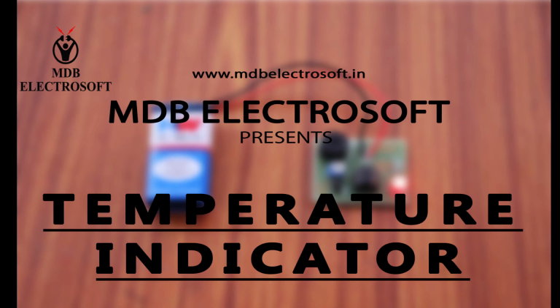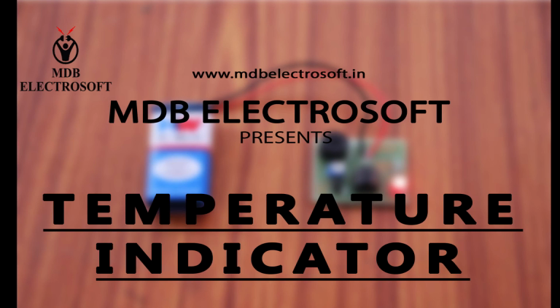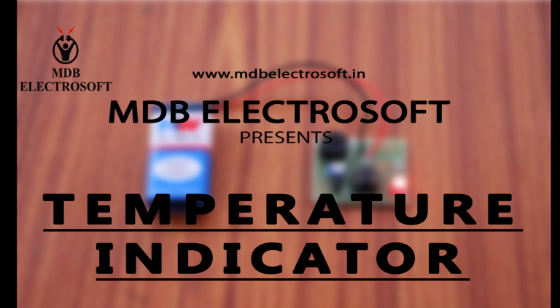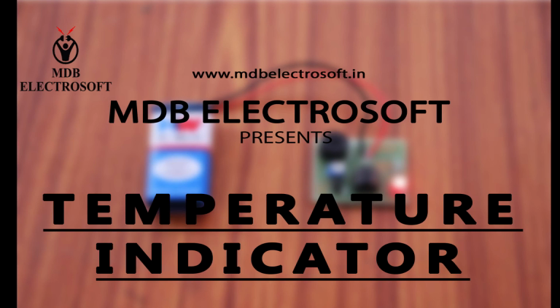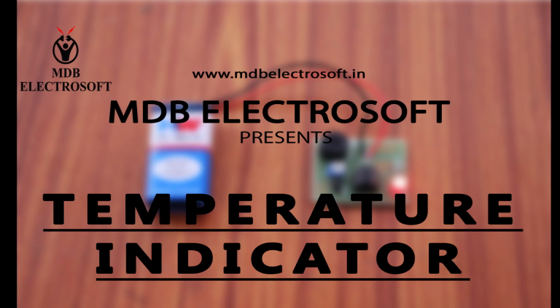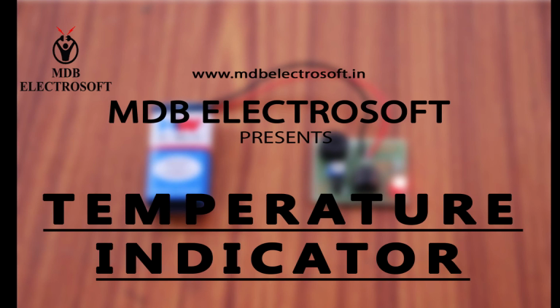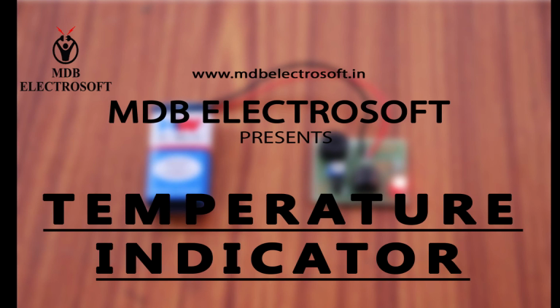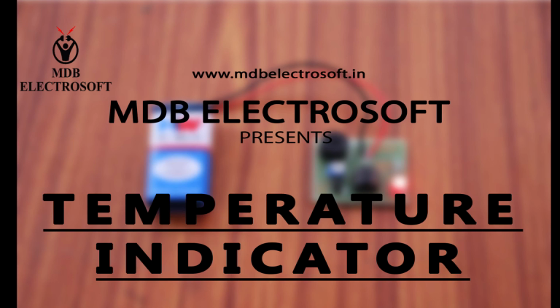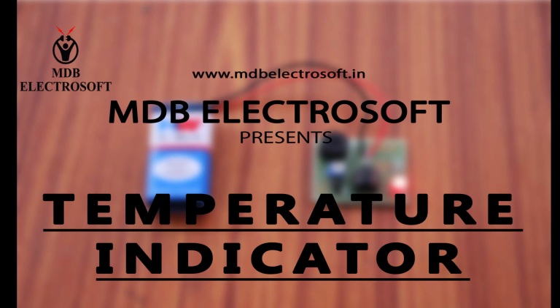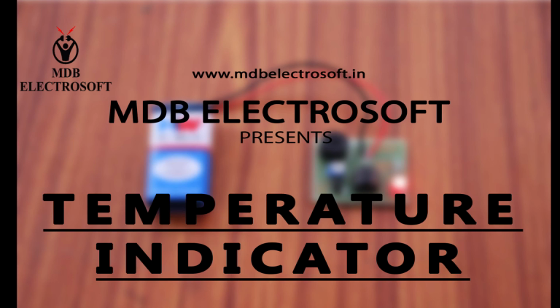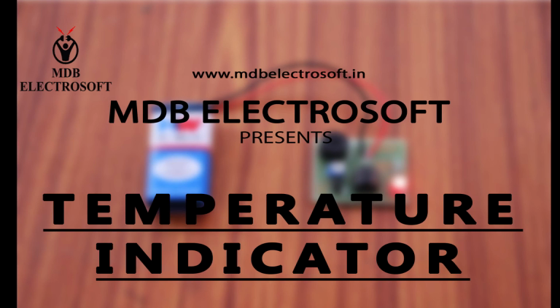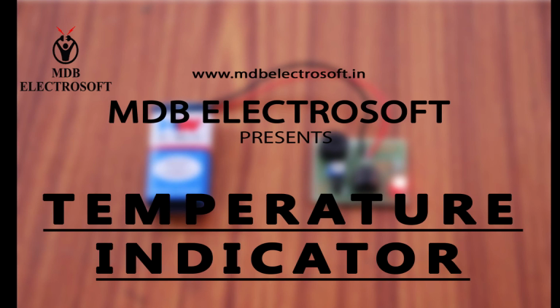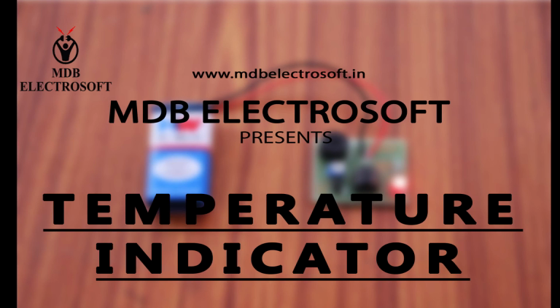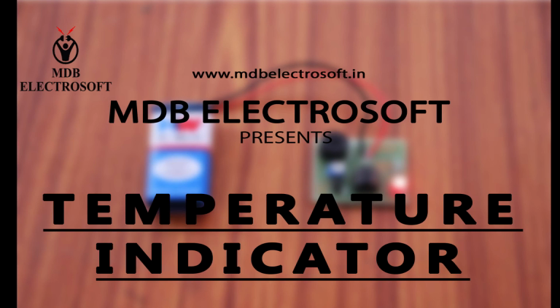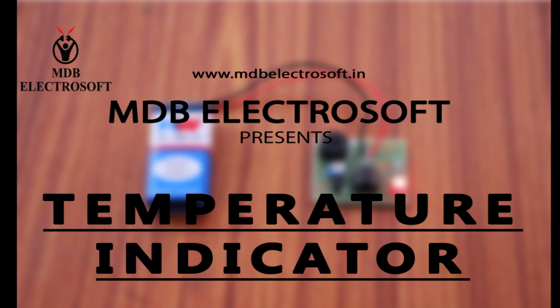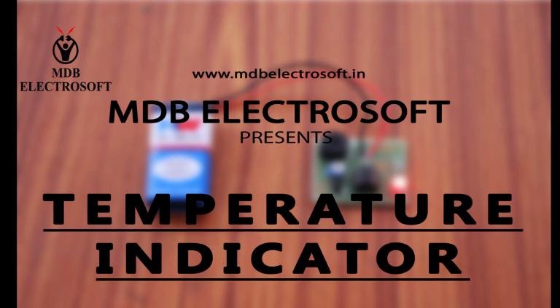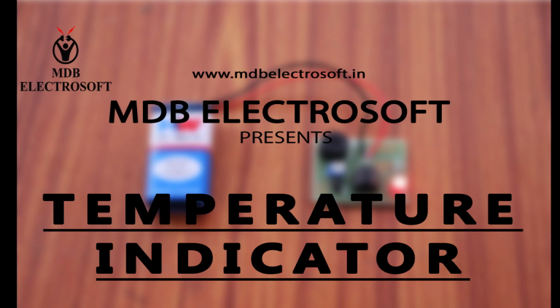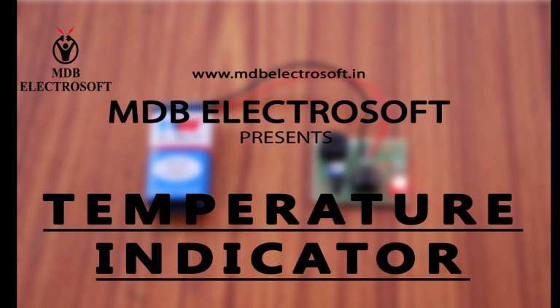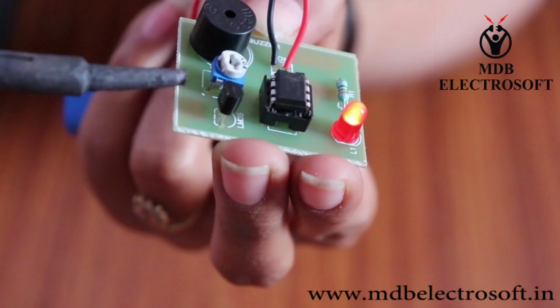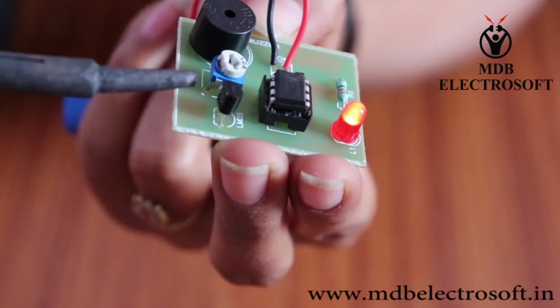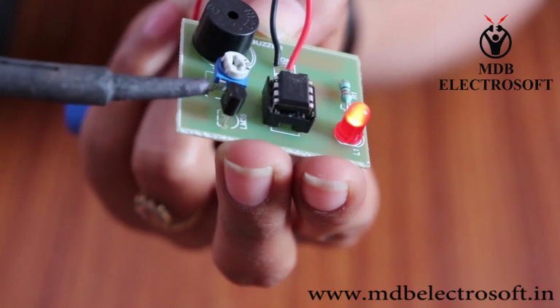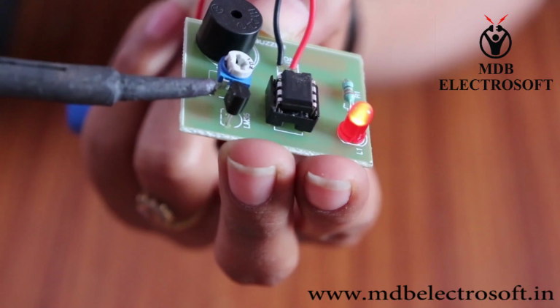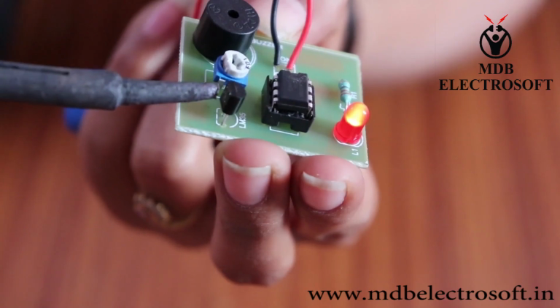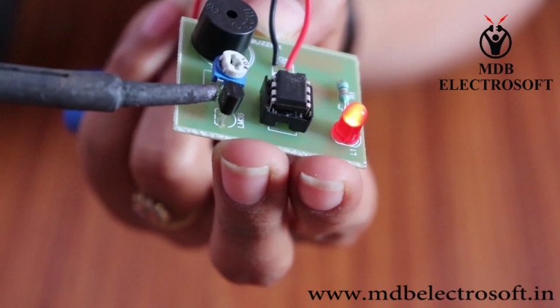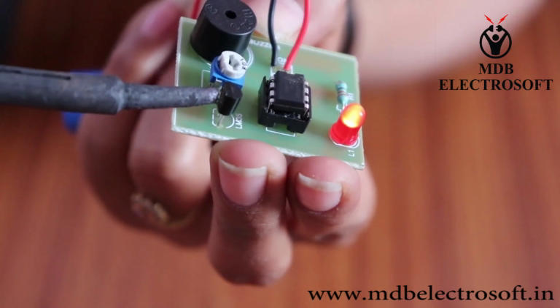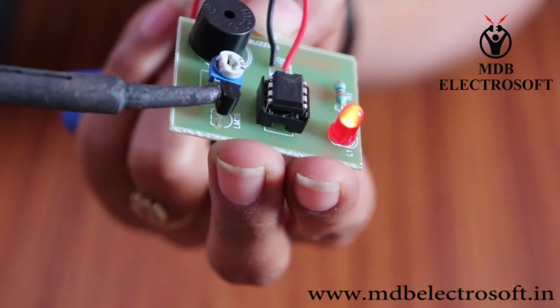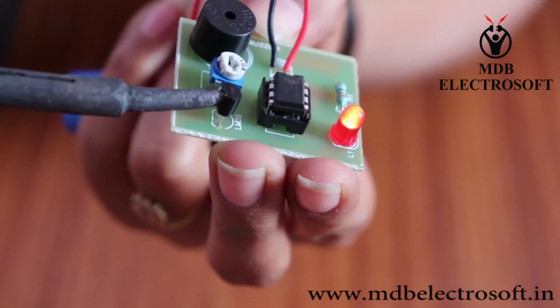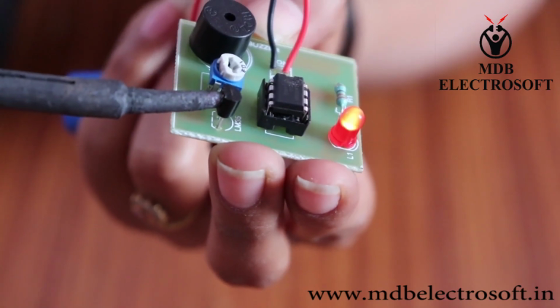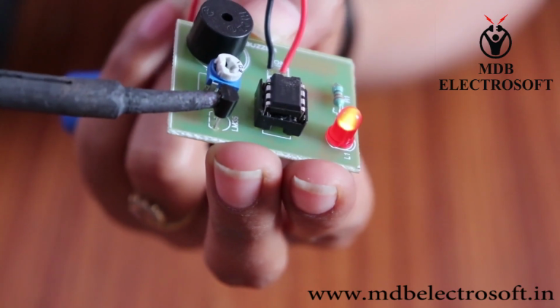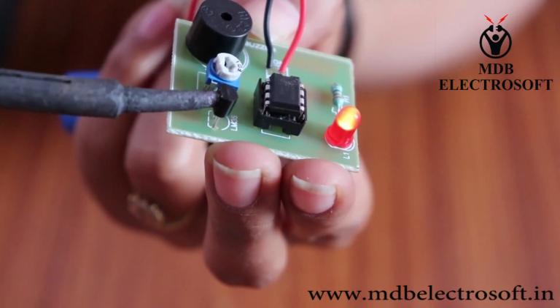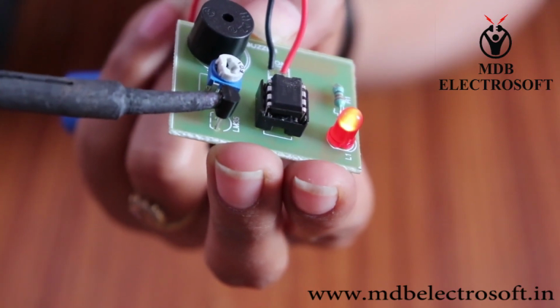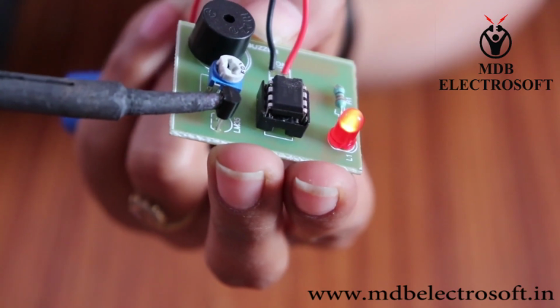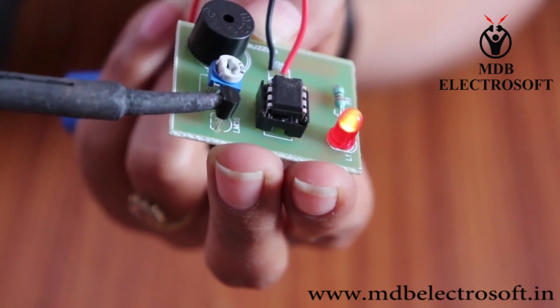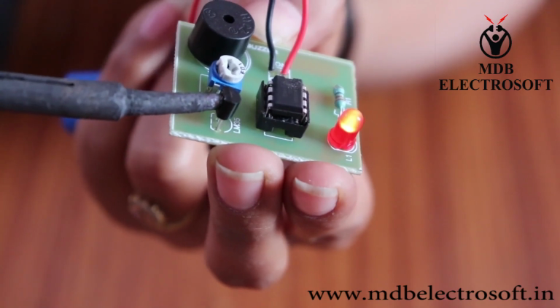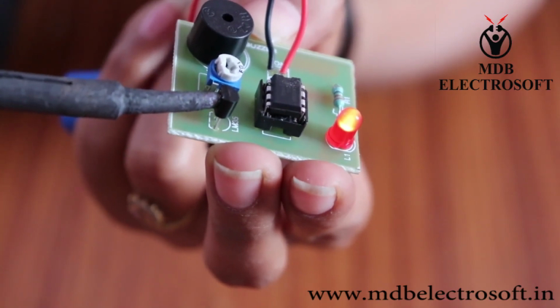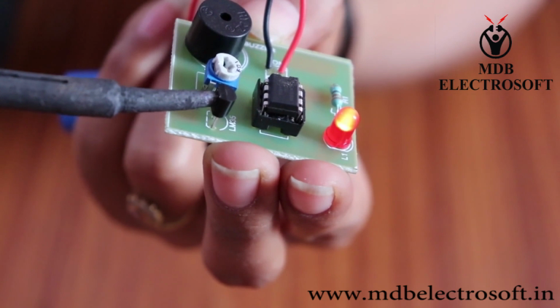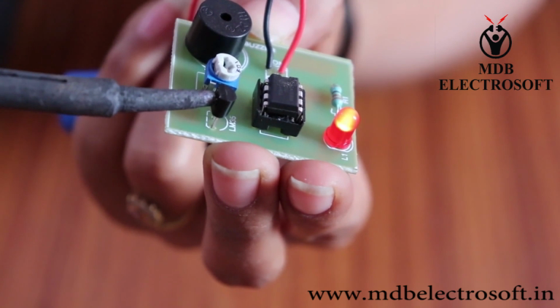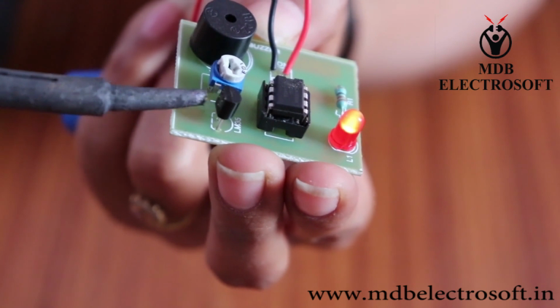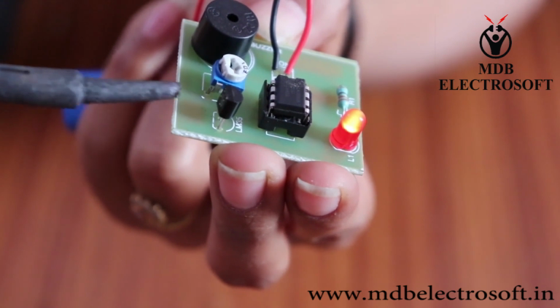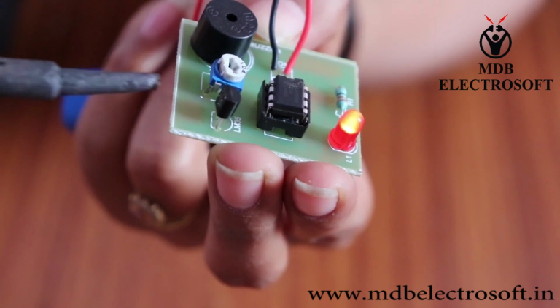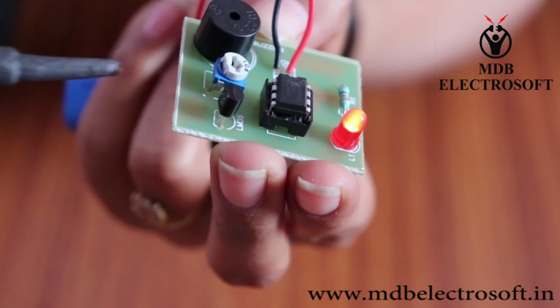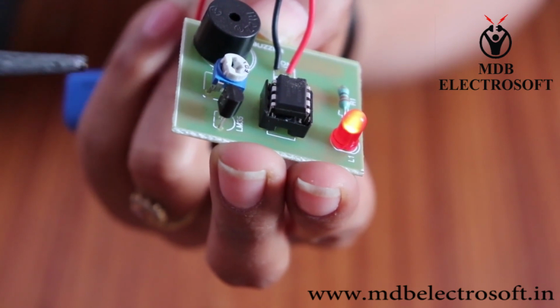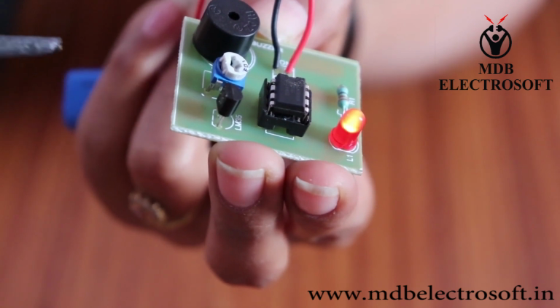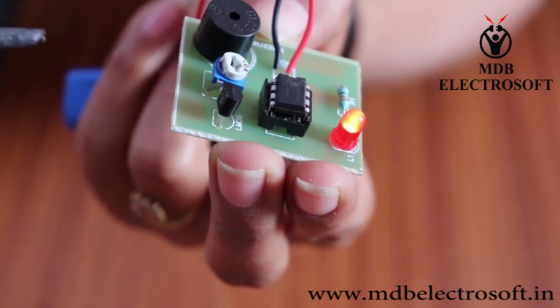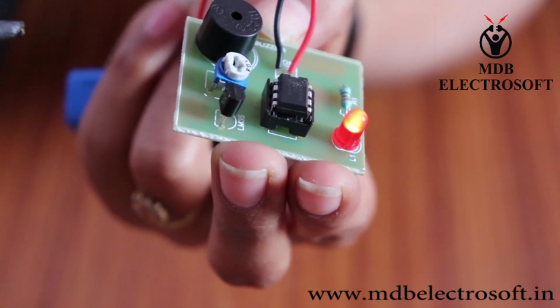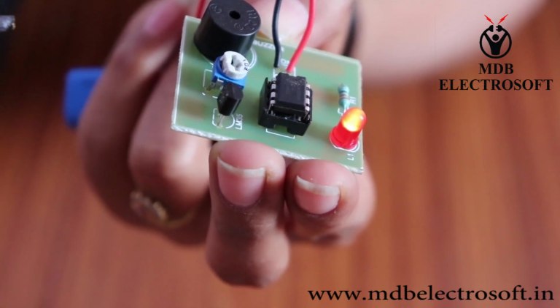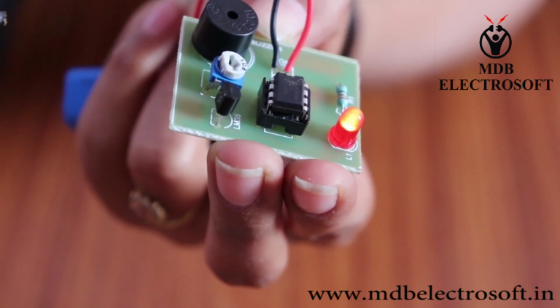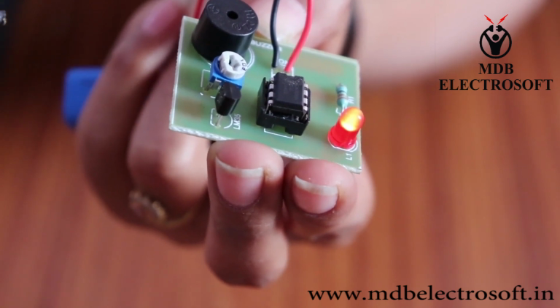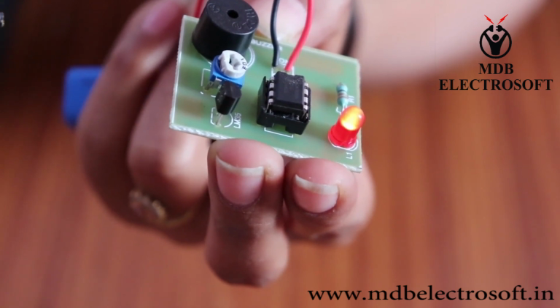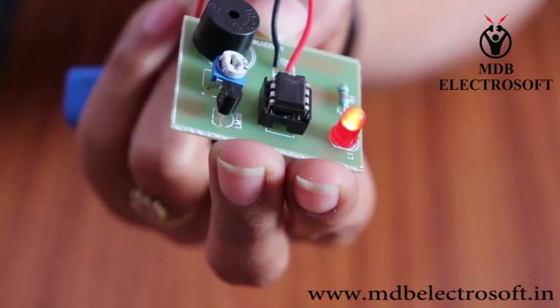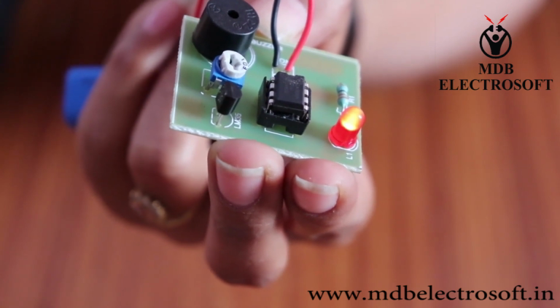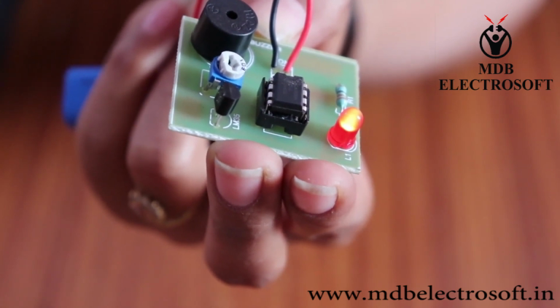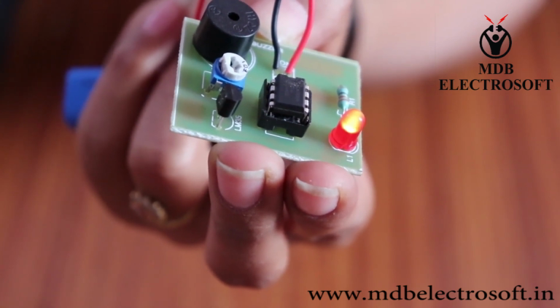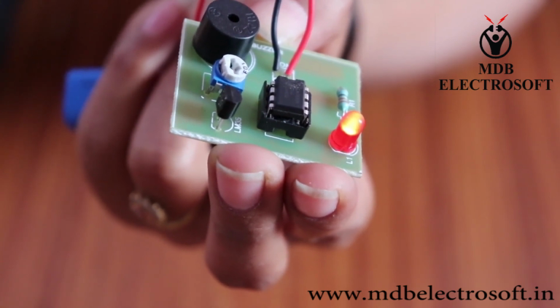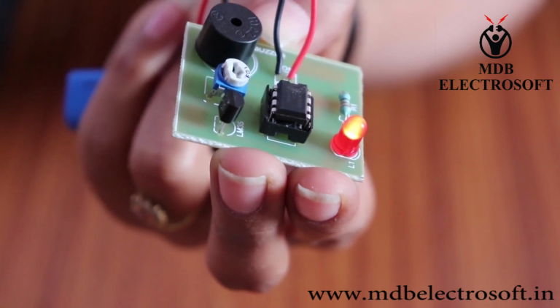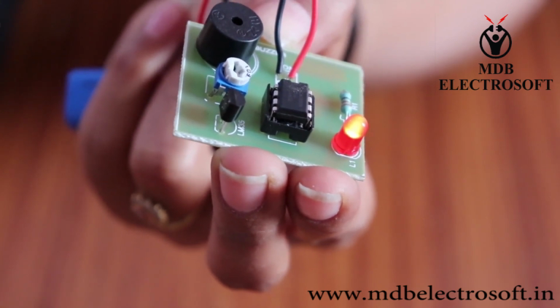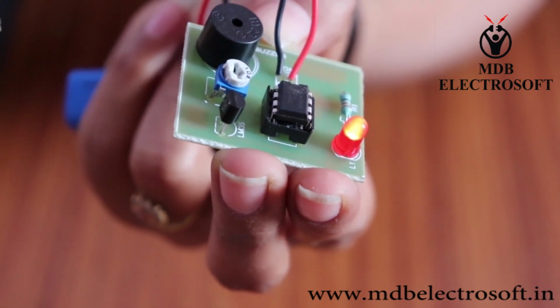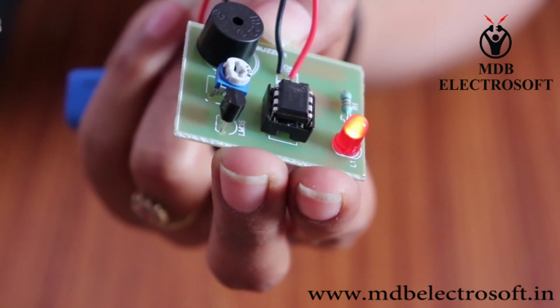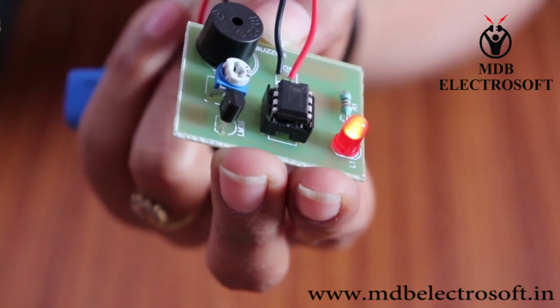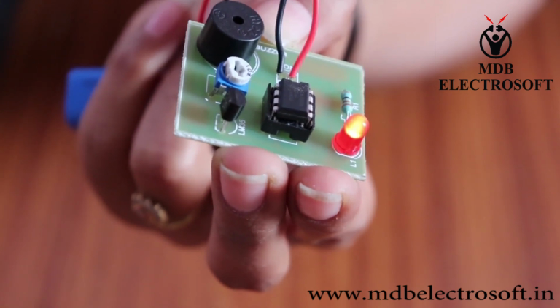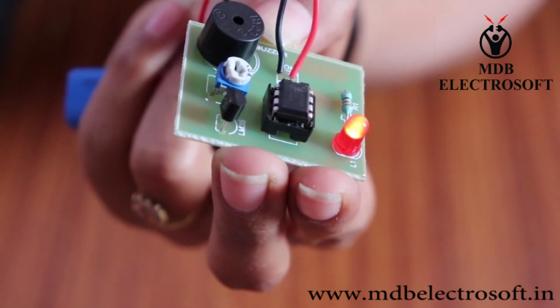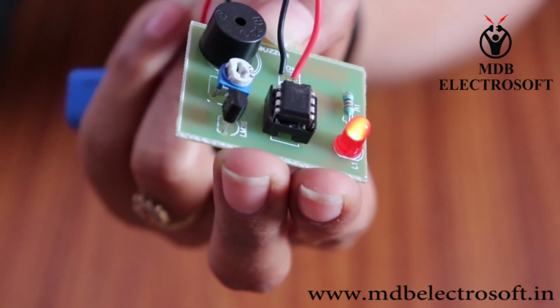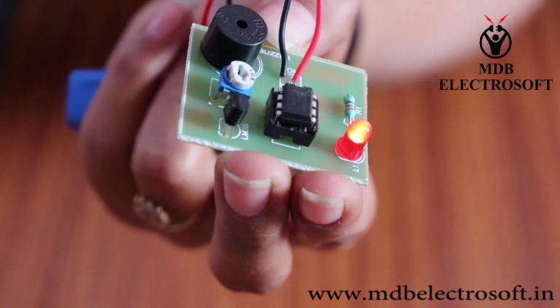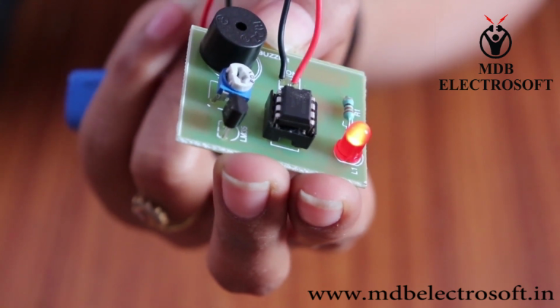Welcome to MDB Electrosoft. In this video we are going to make a temperature indicator circuit.